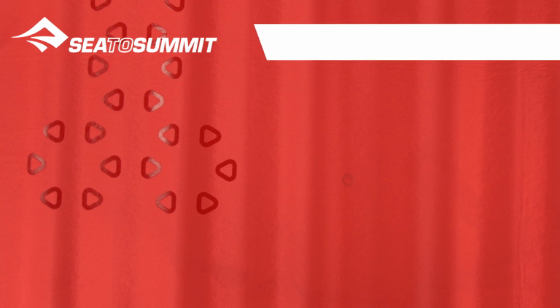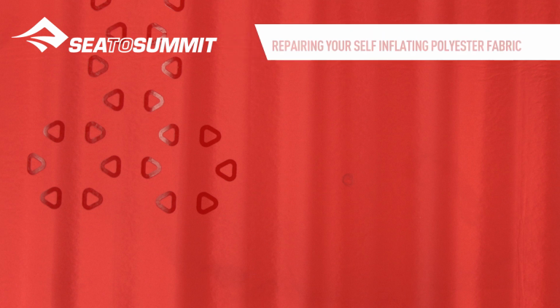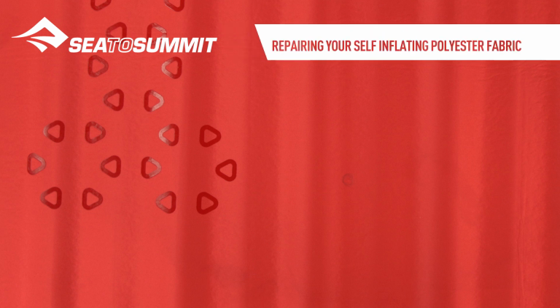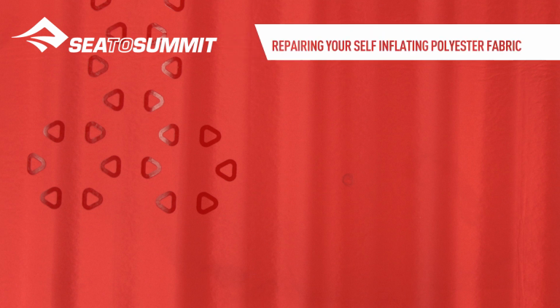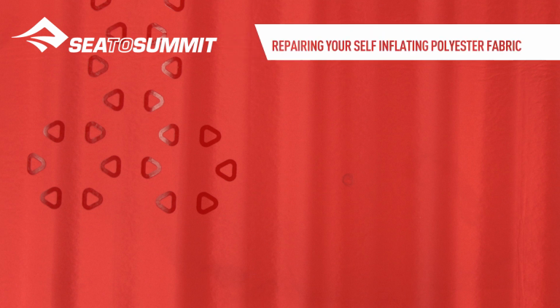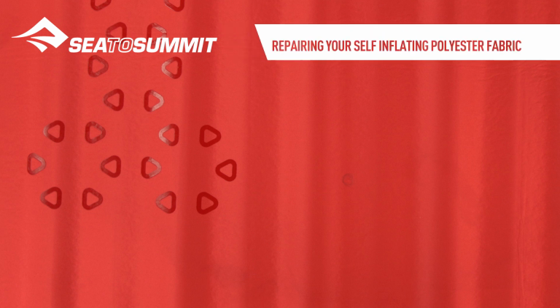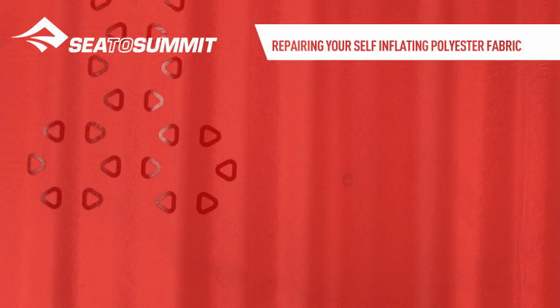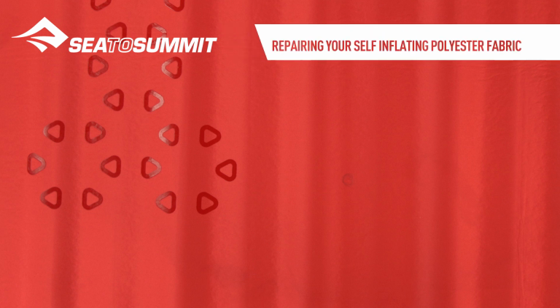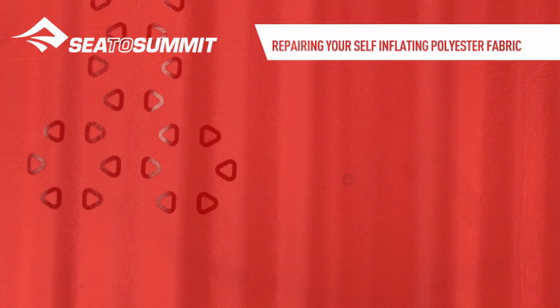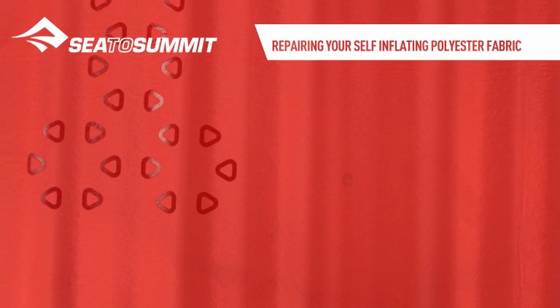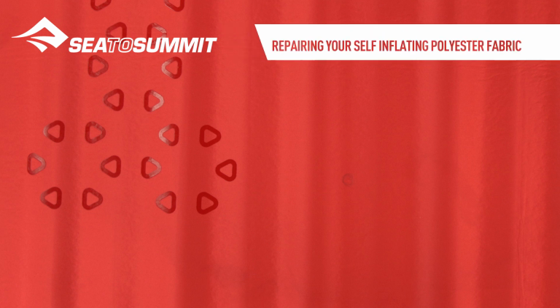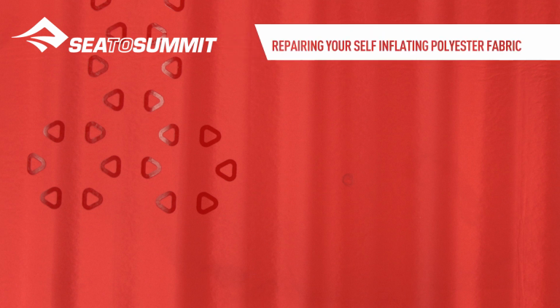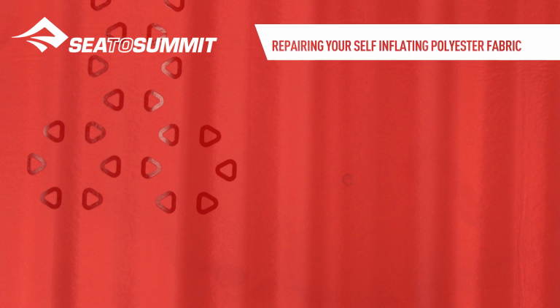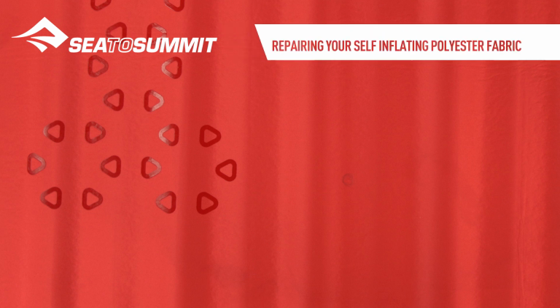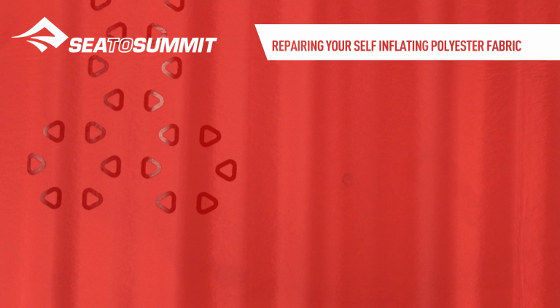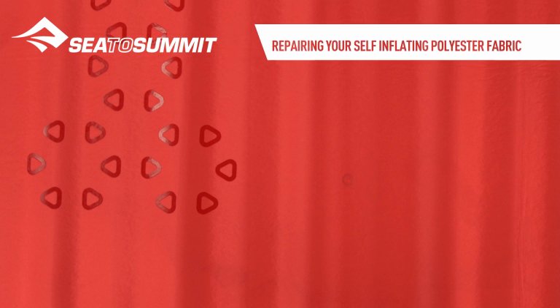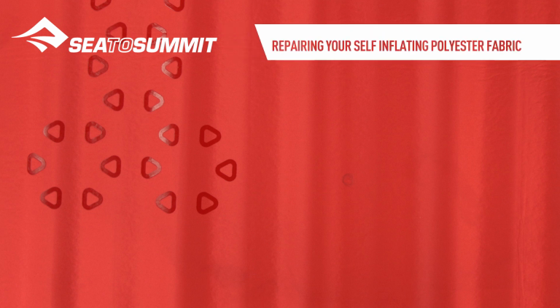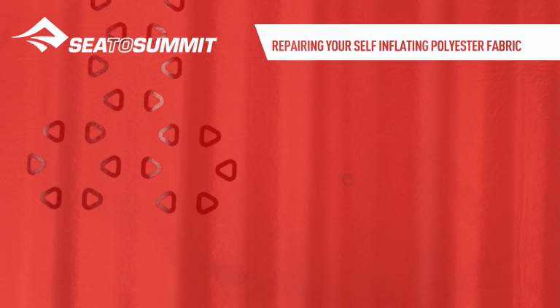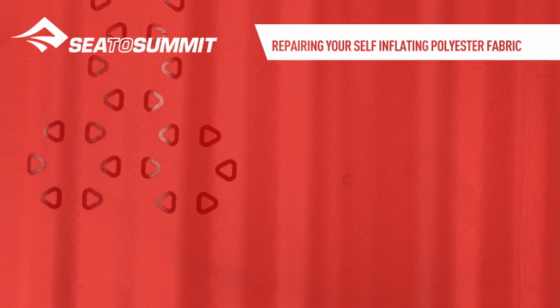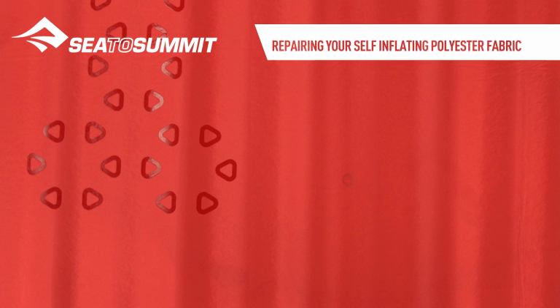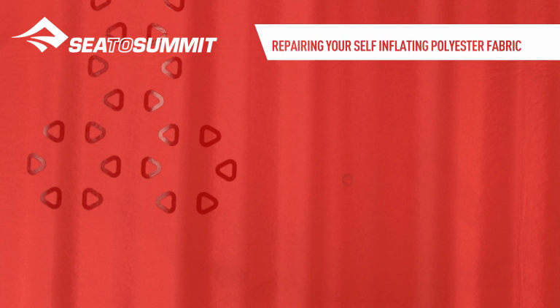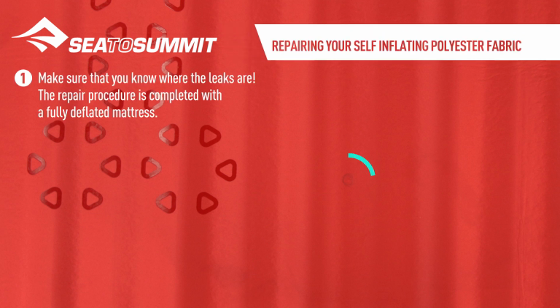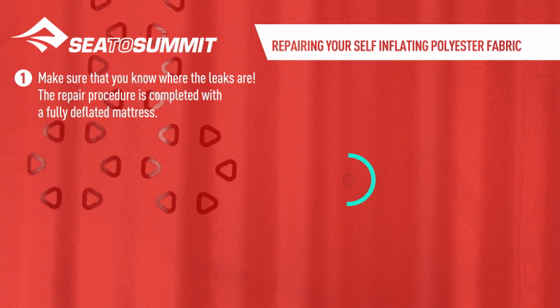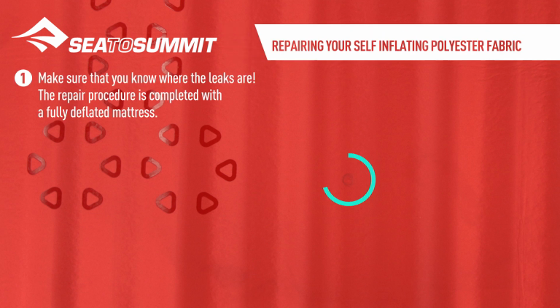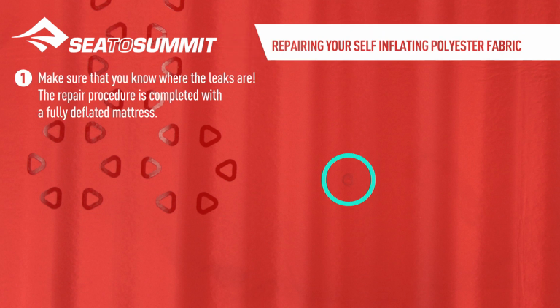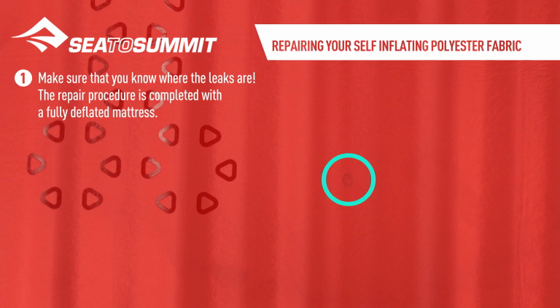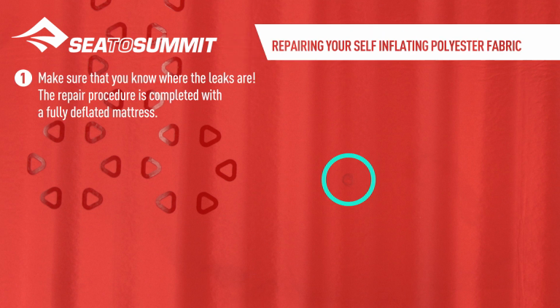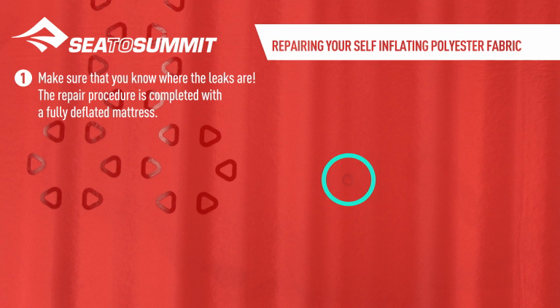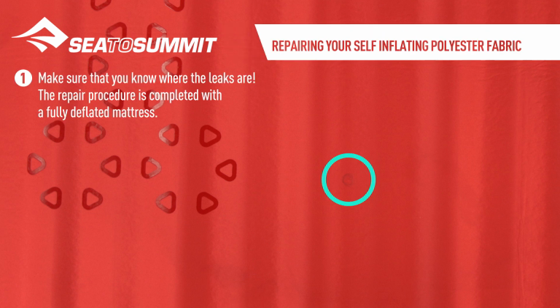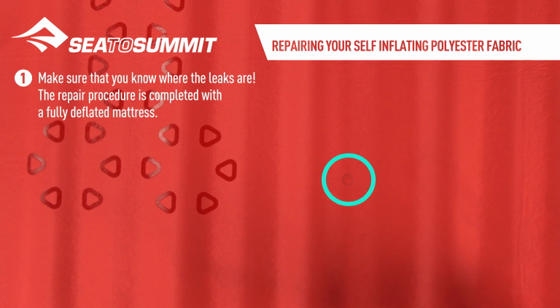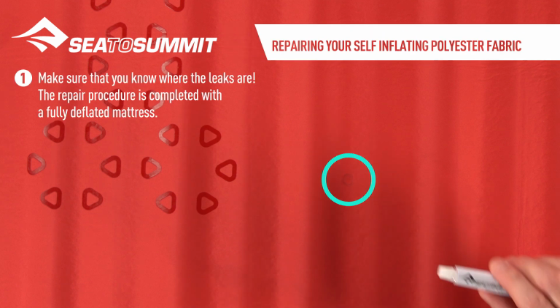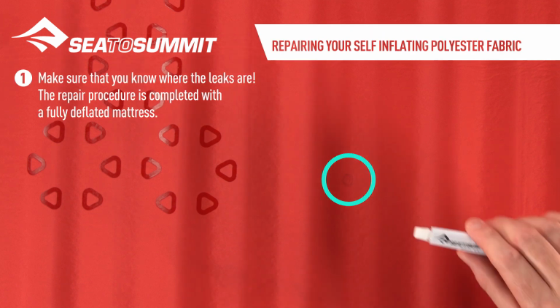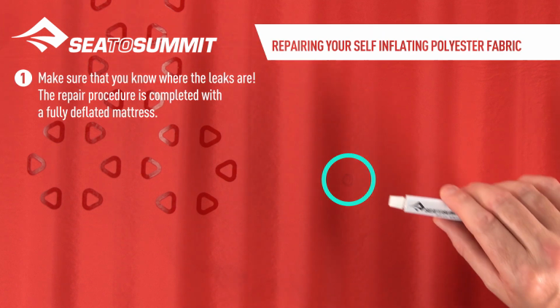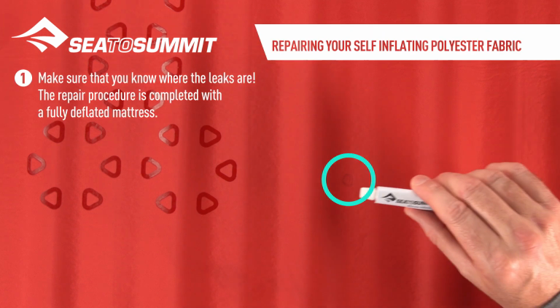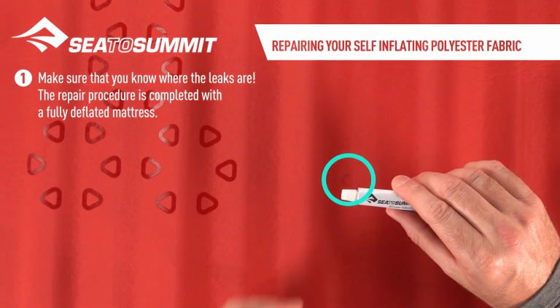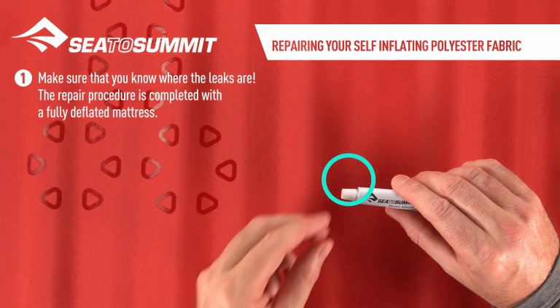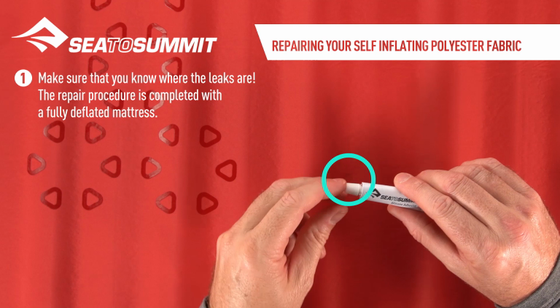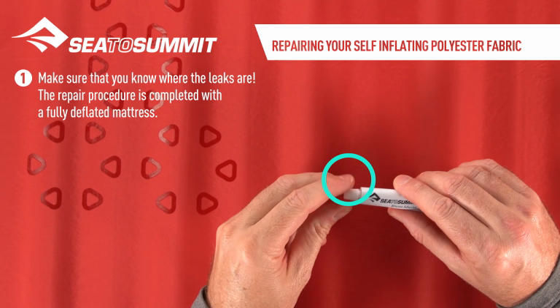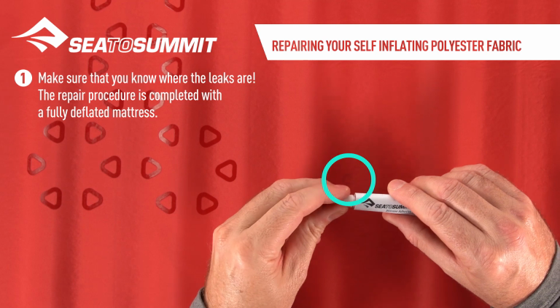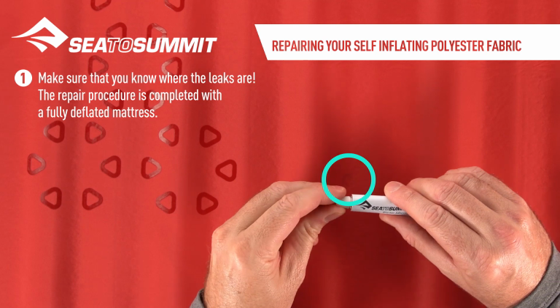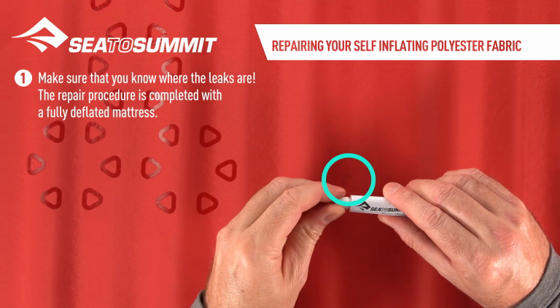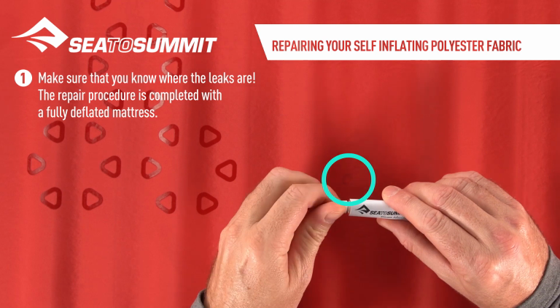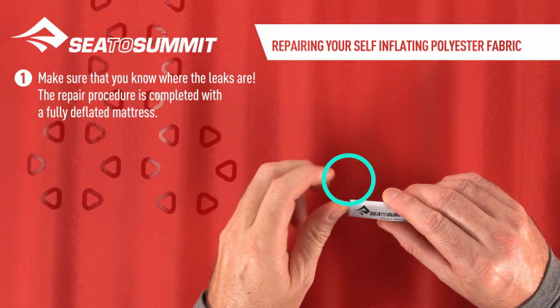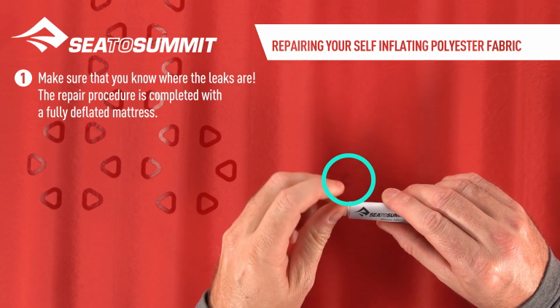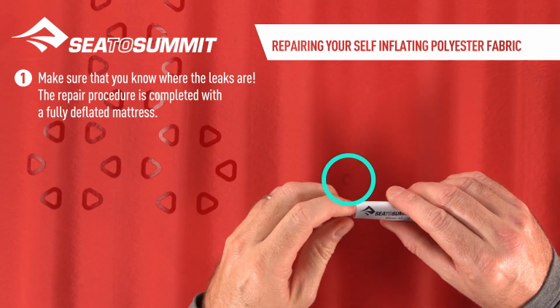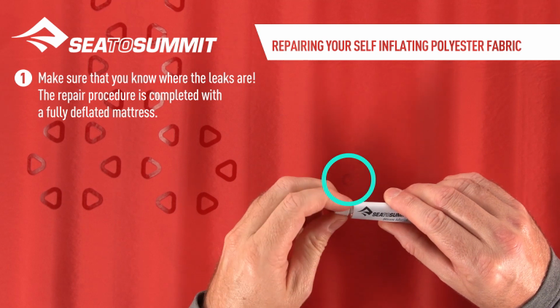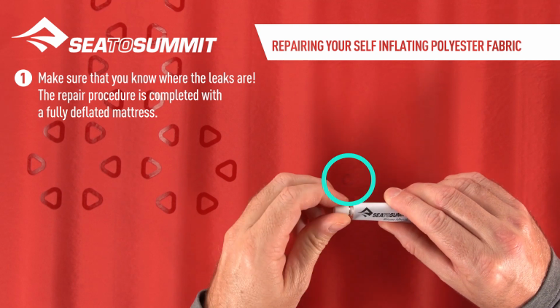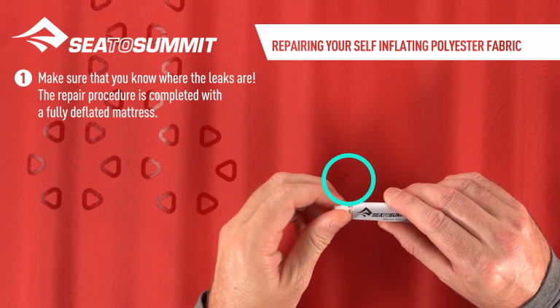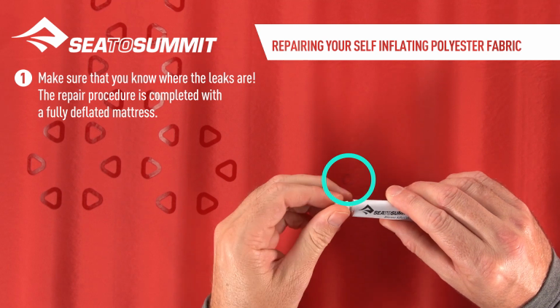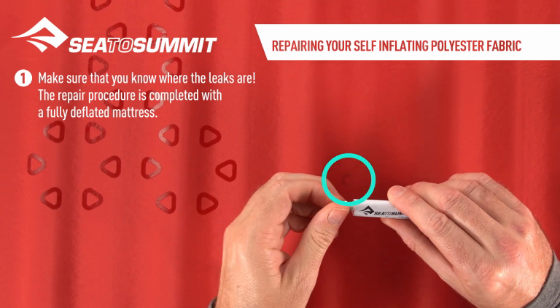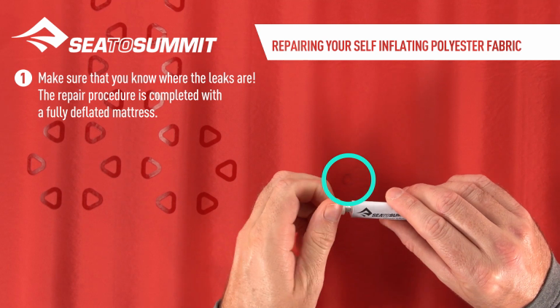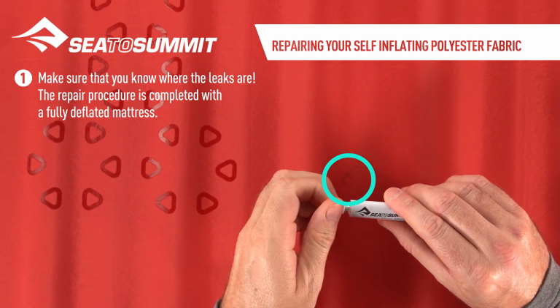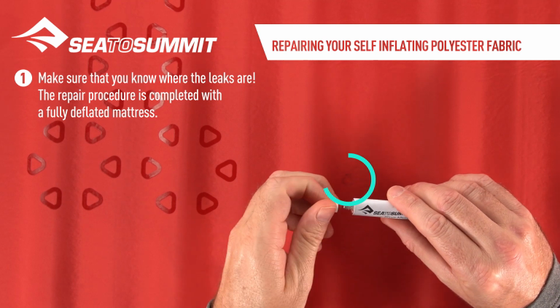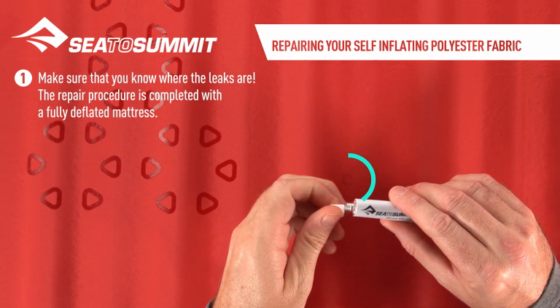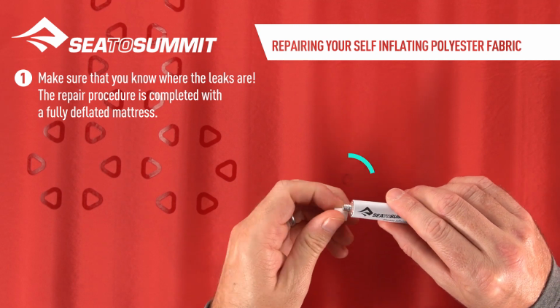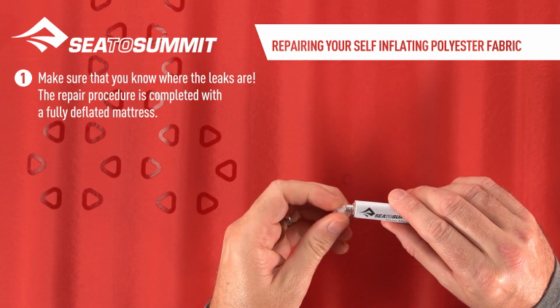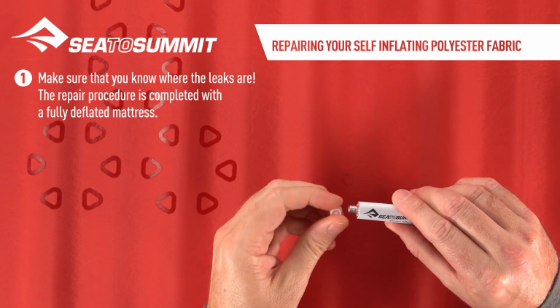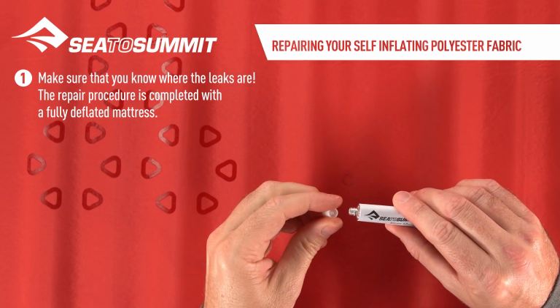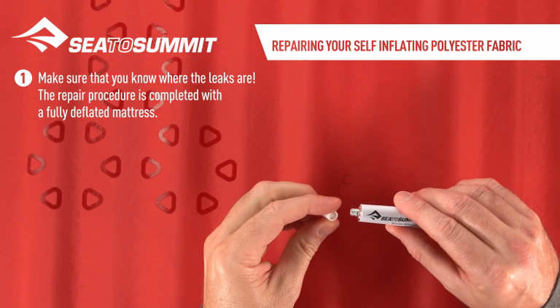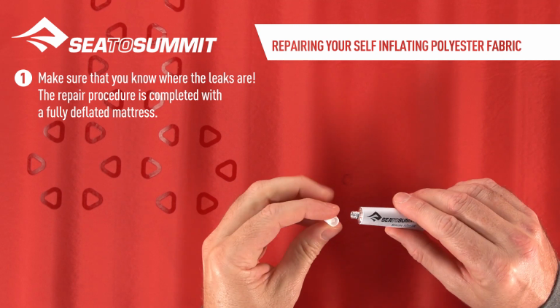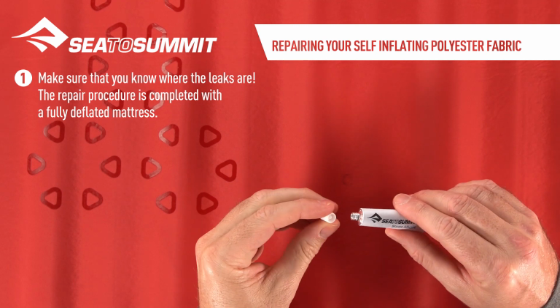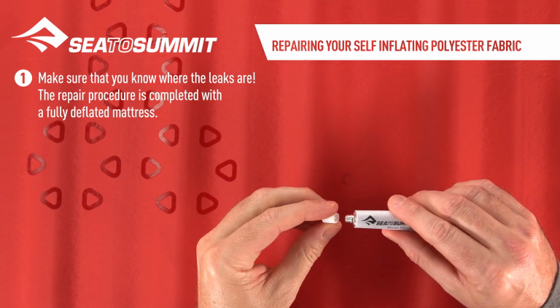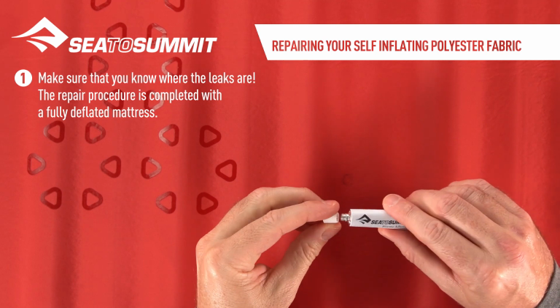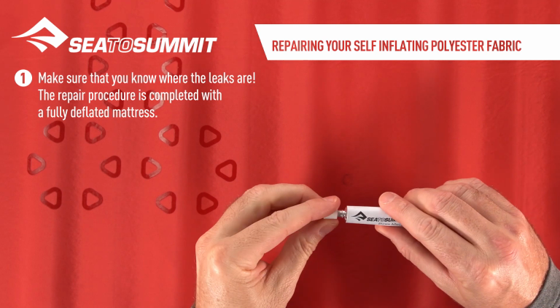Repairing self-inflating polyester fabric. Make sure you know where the leaks are. The repair procedure is completed with a fully deflated mattress.